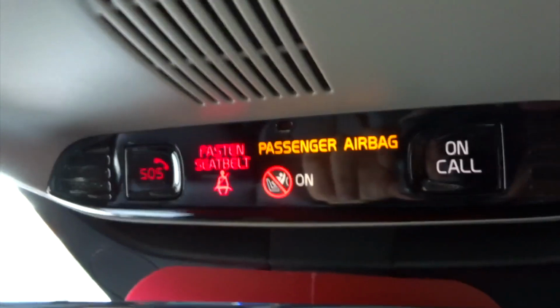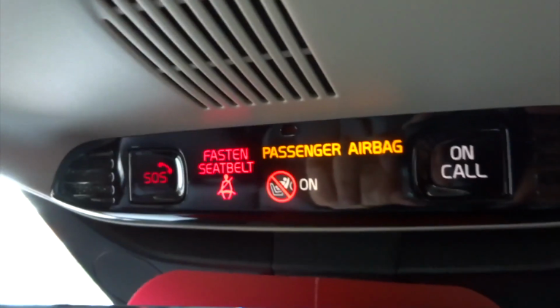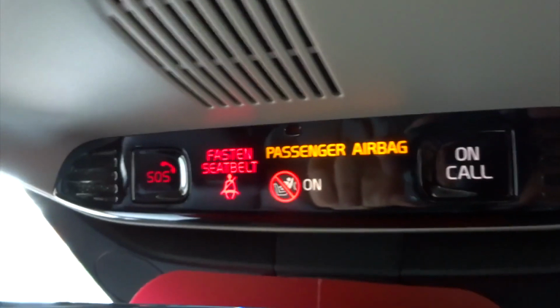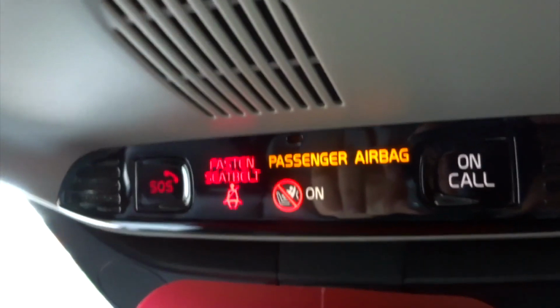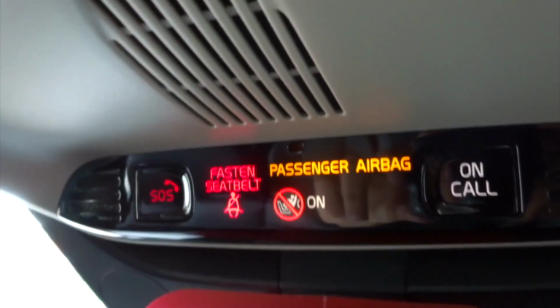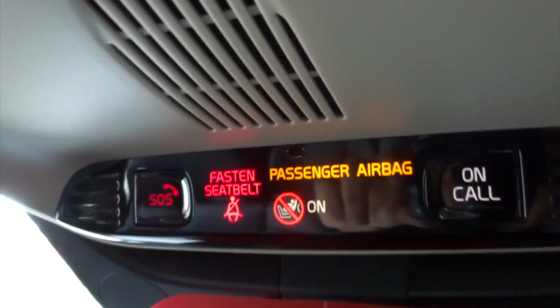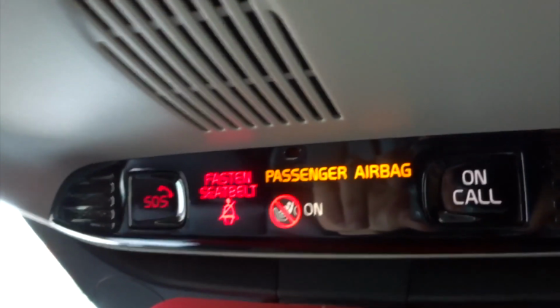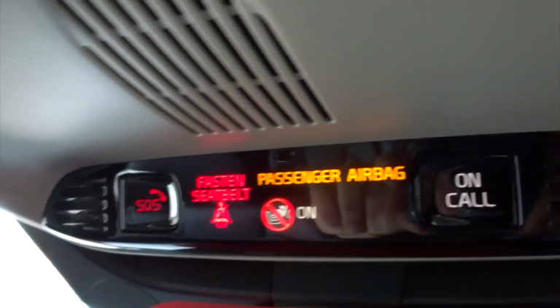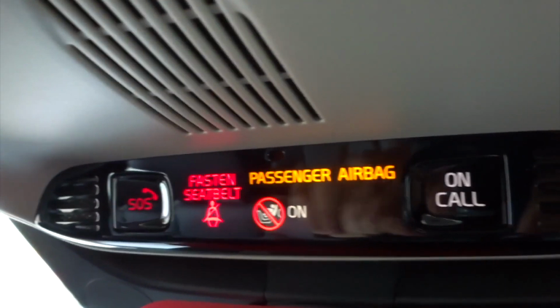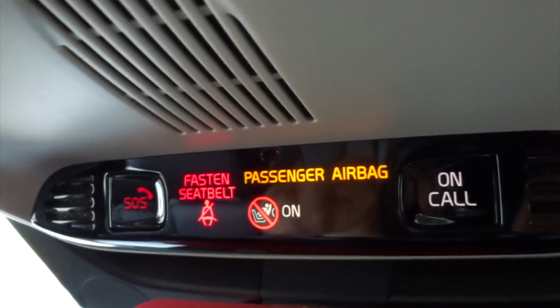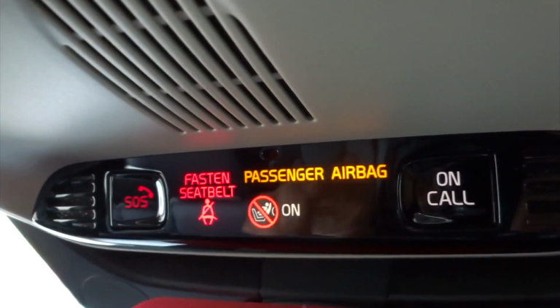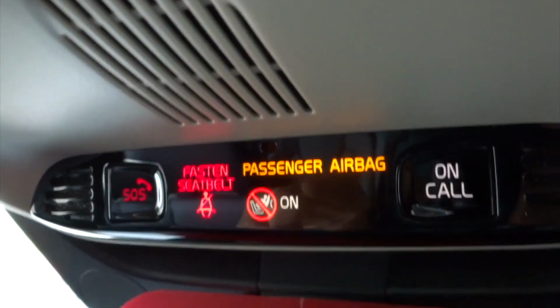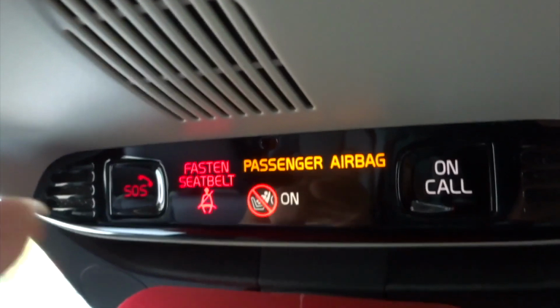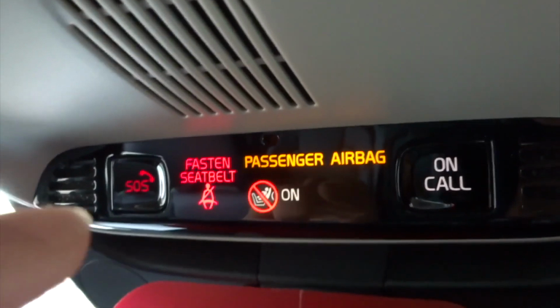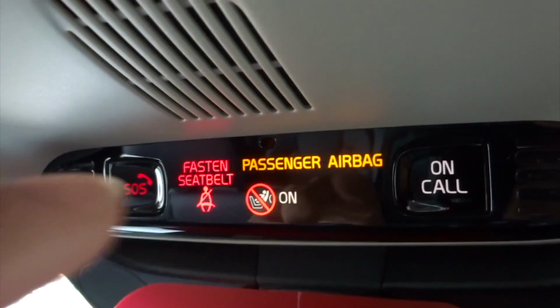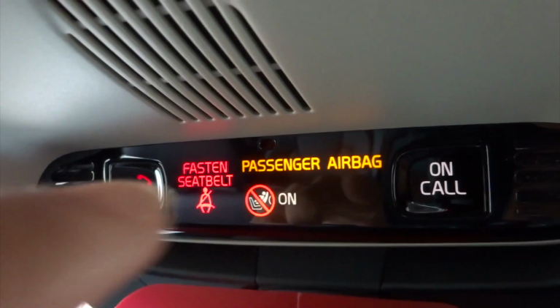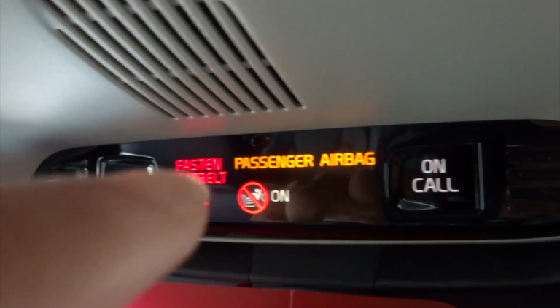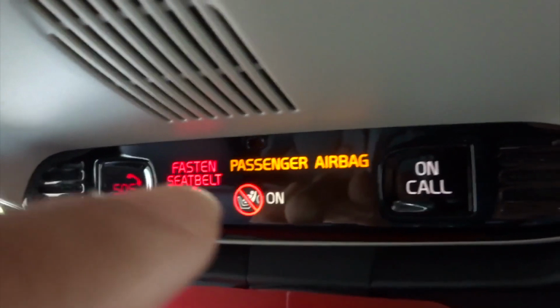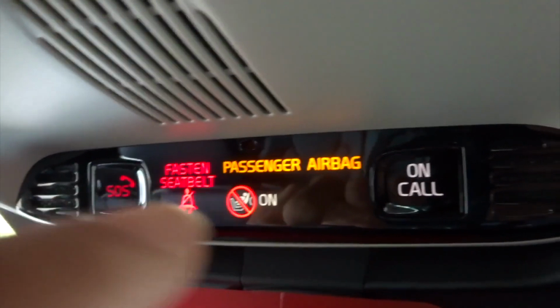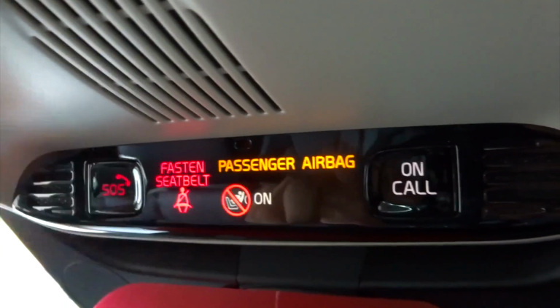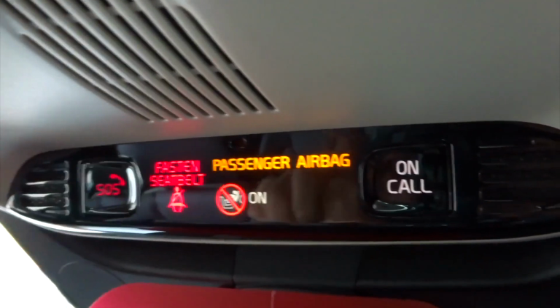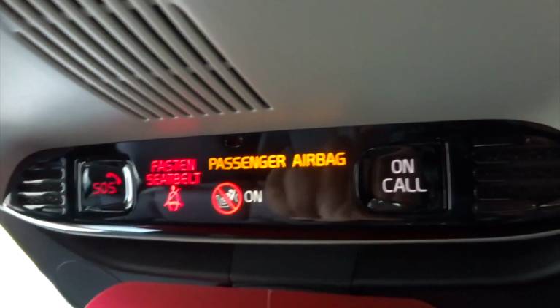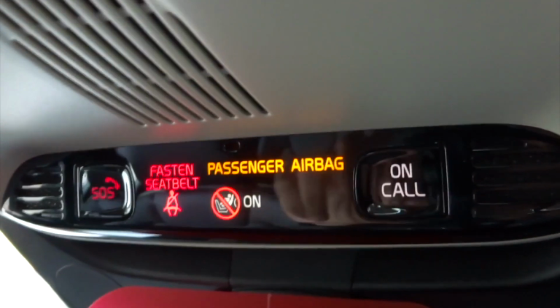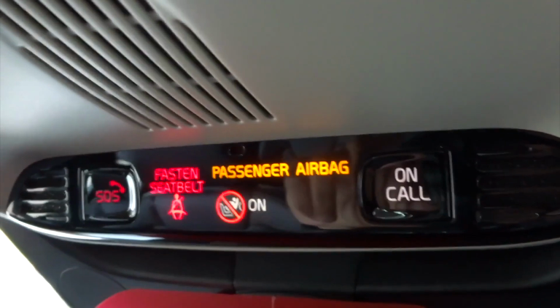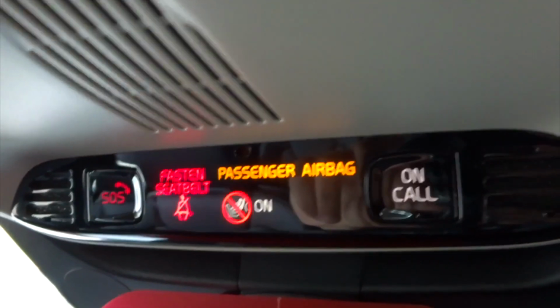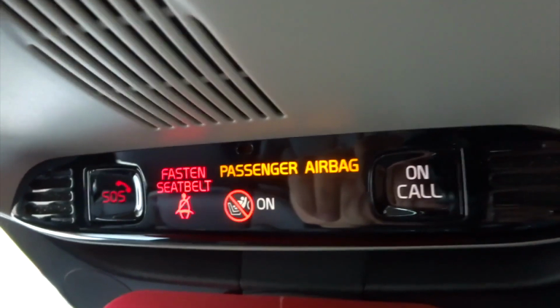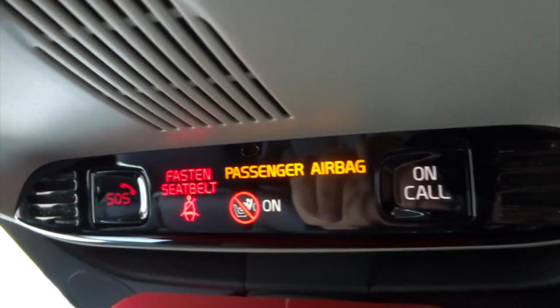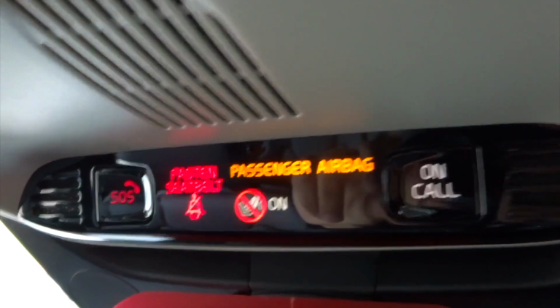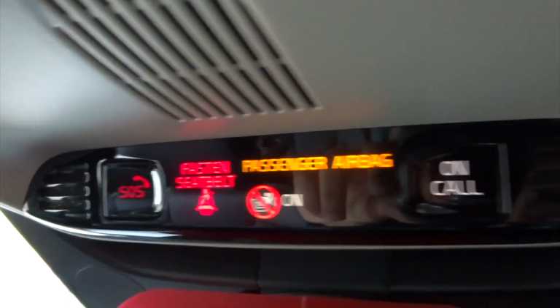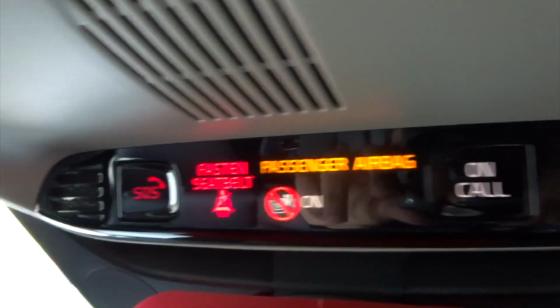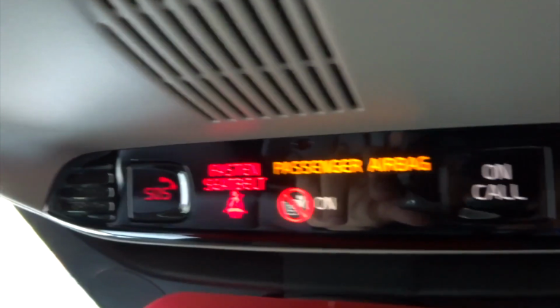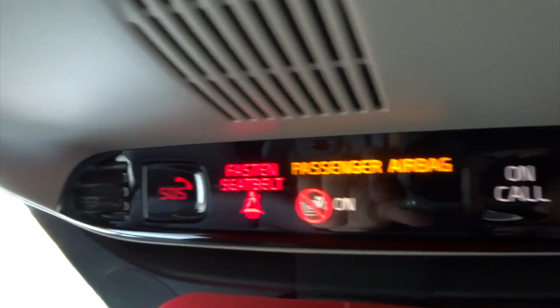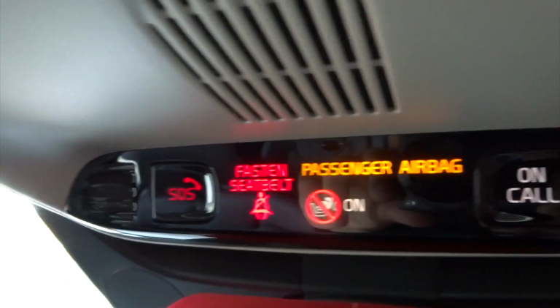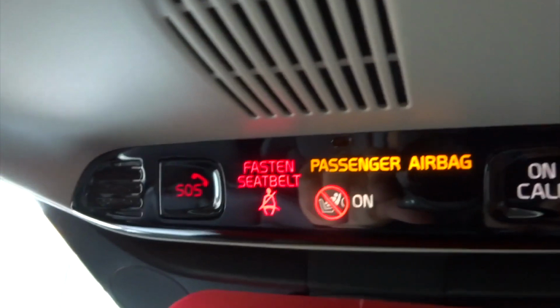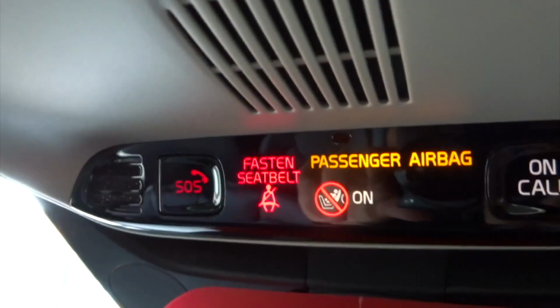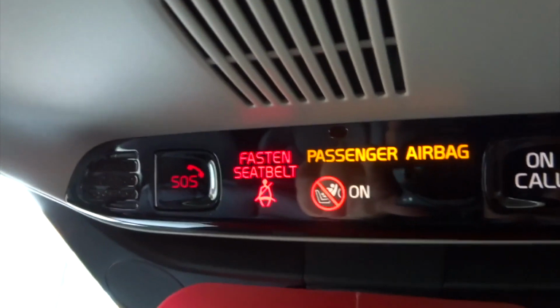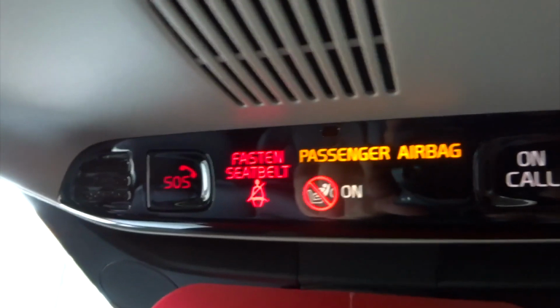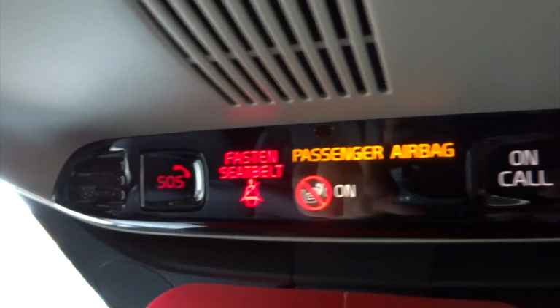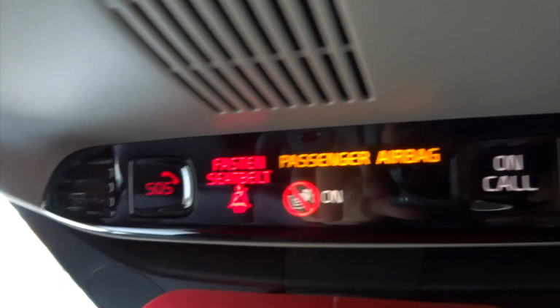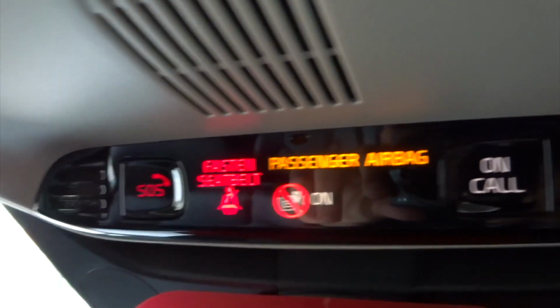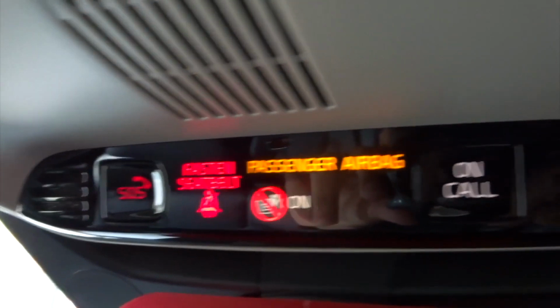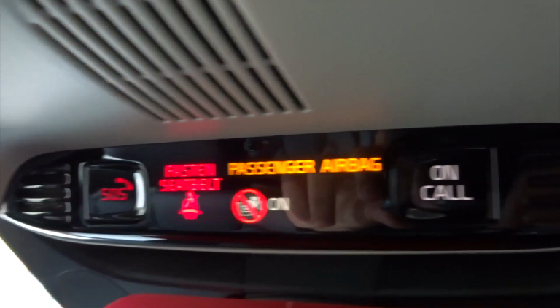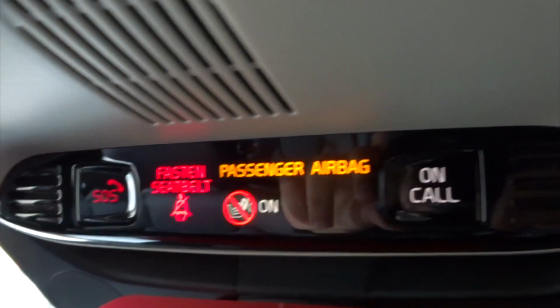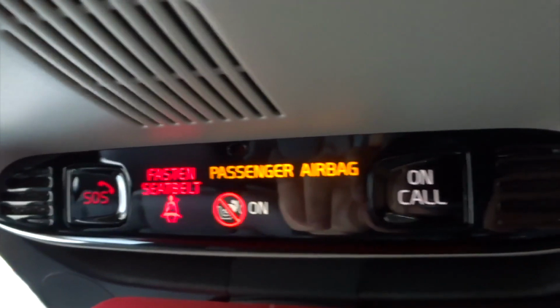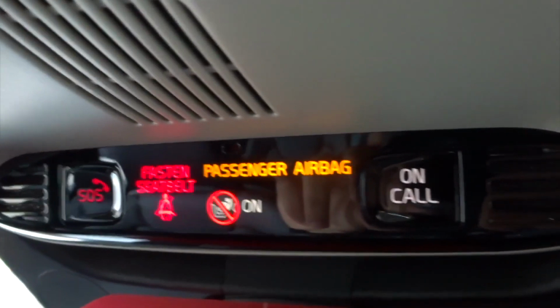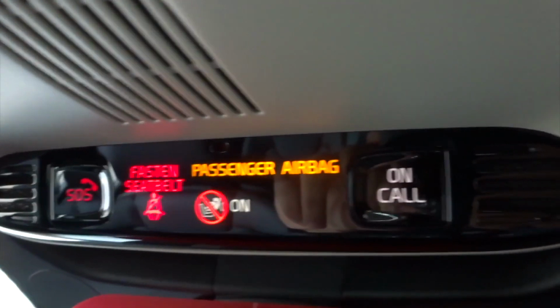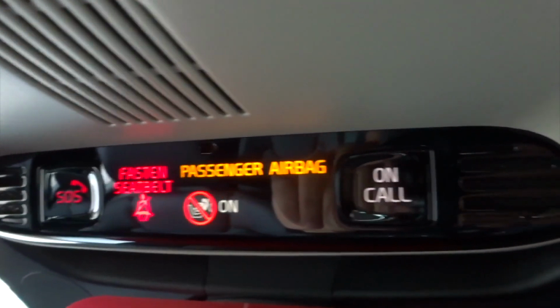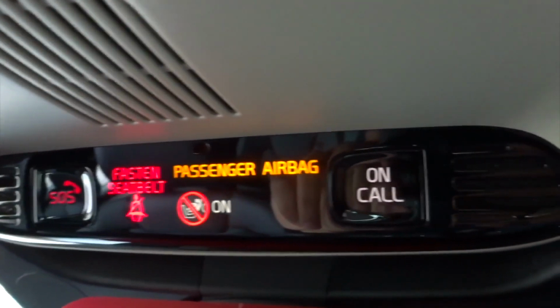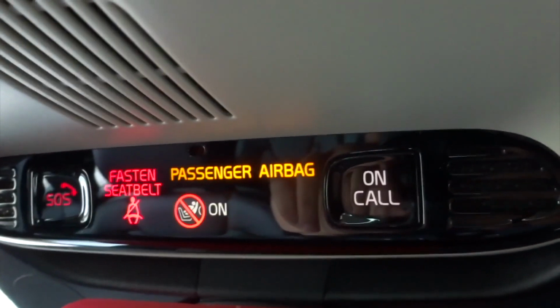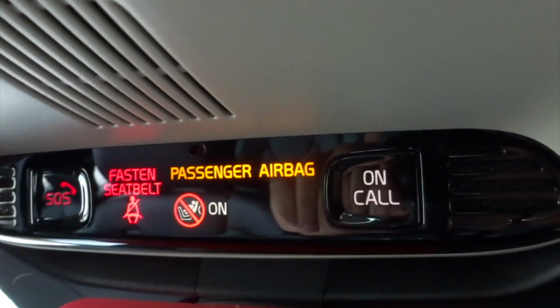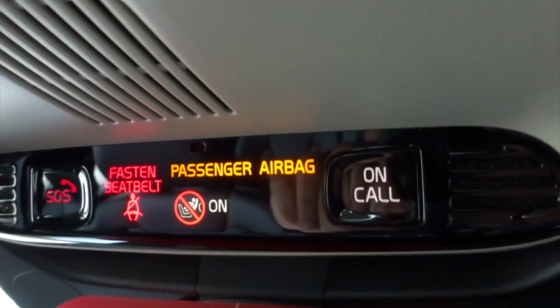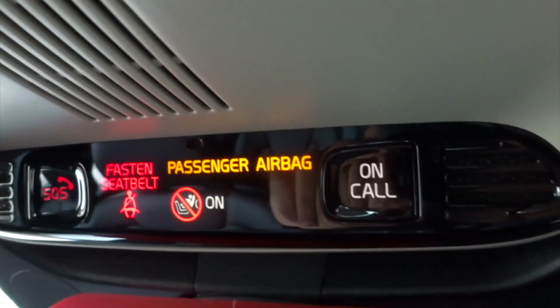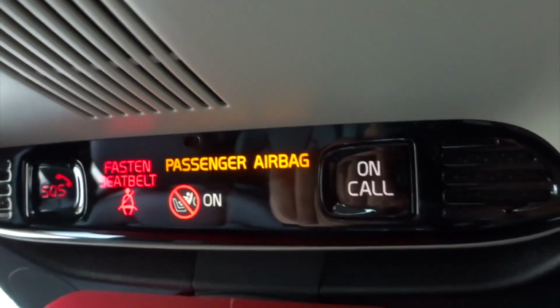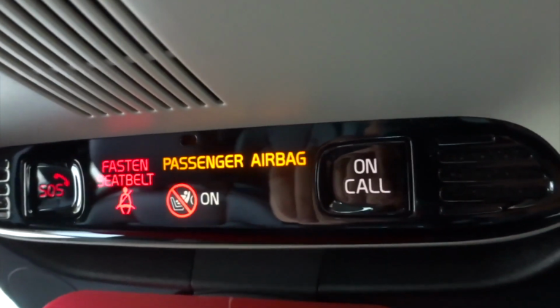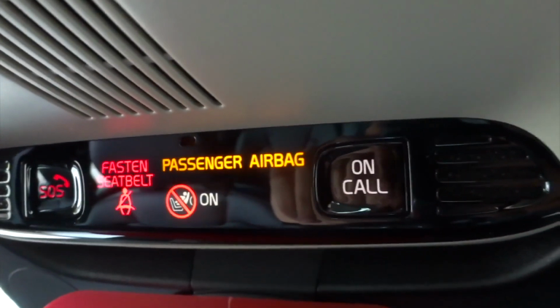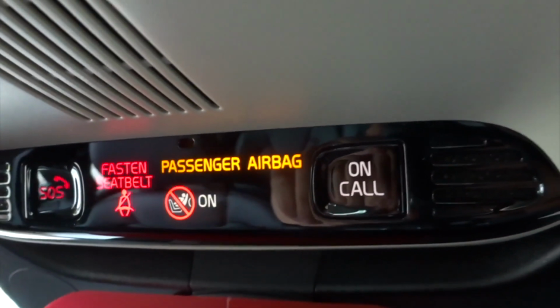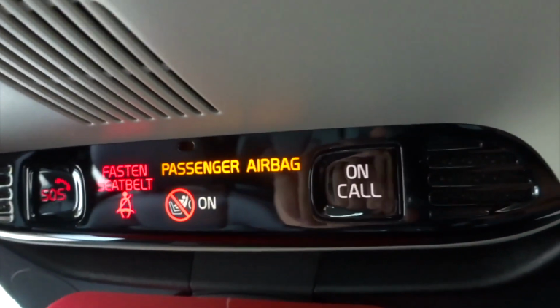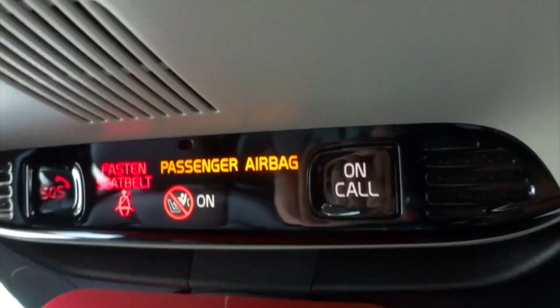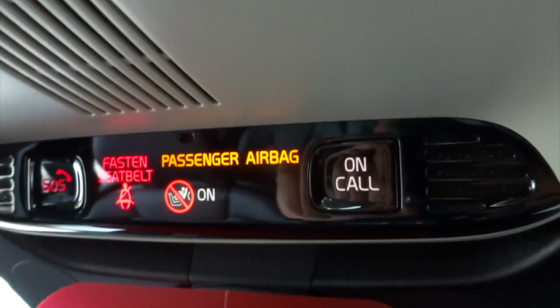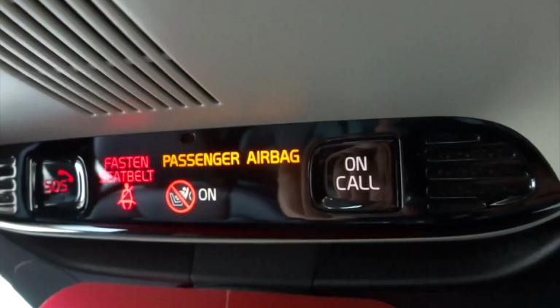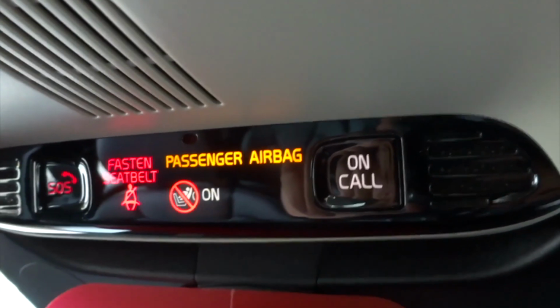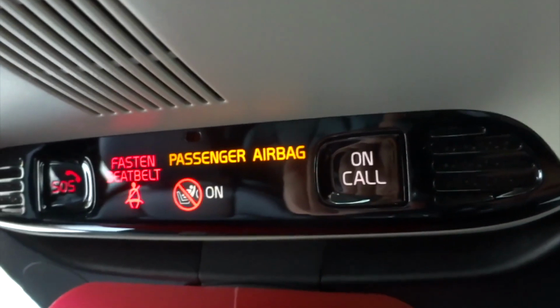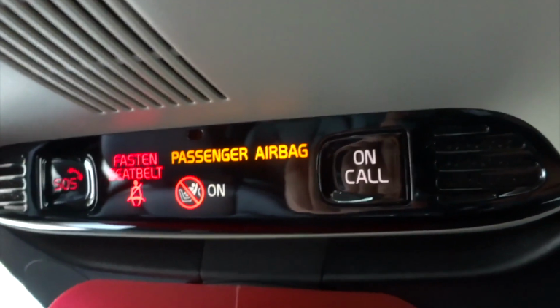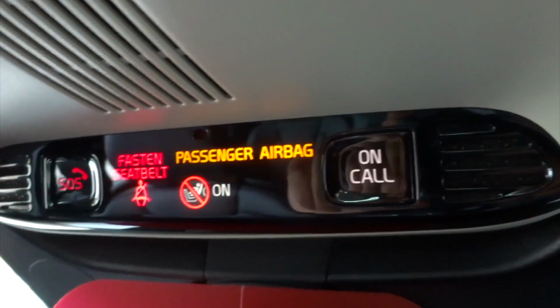Also got the passenger airbag and the seatbelt sign — something similar to what you'd find in aircraft. It's pretty nice.